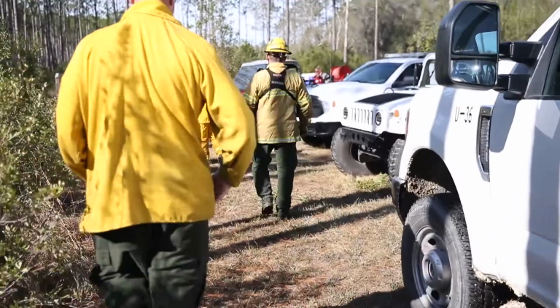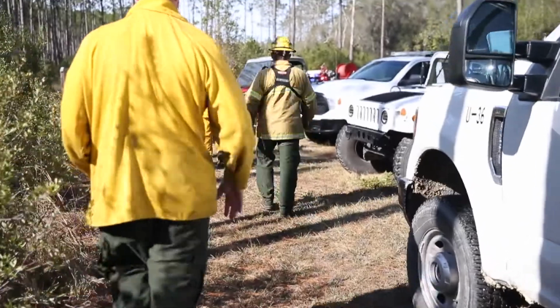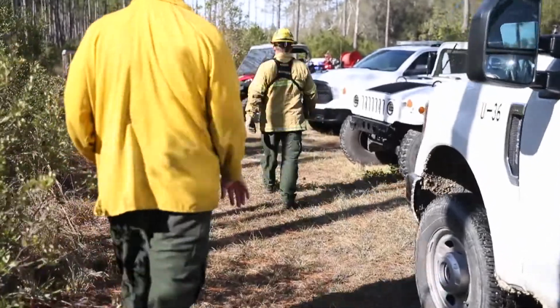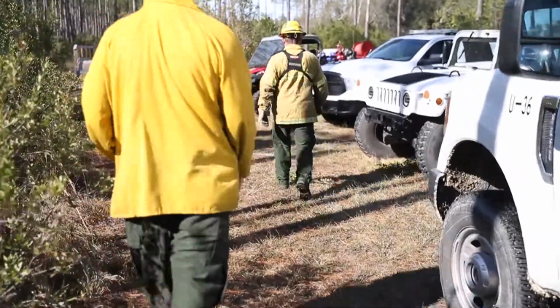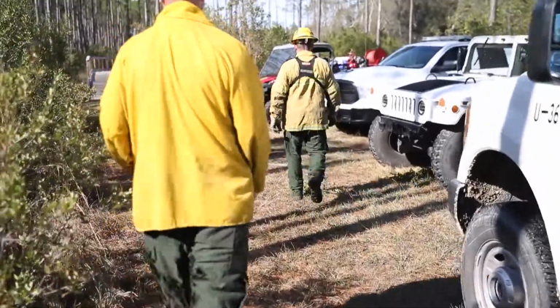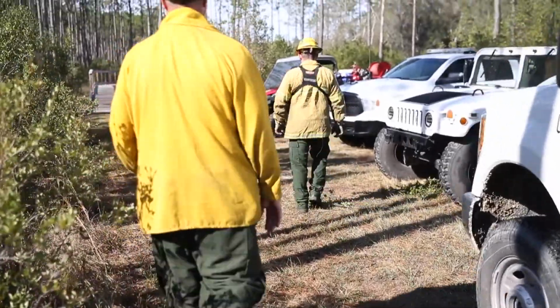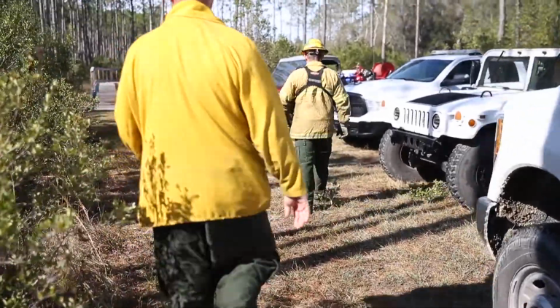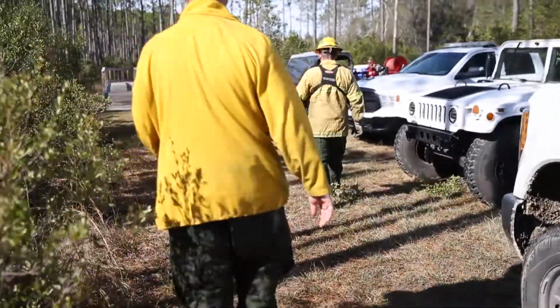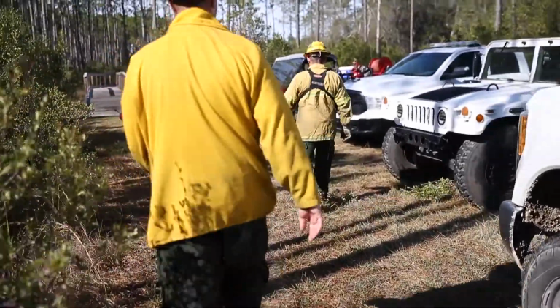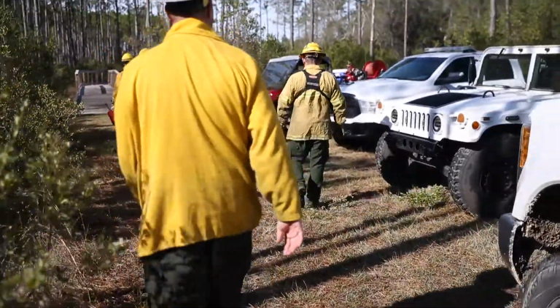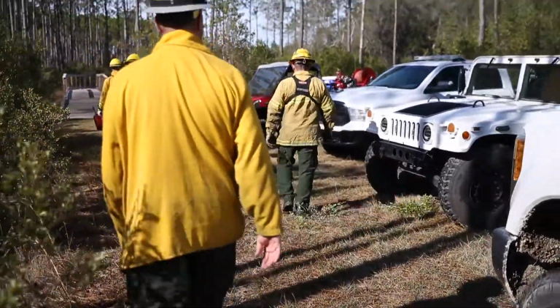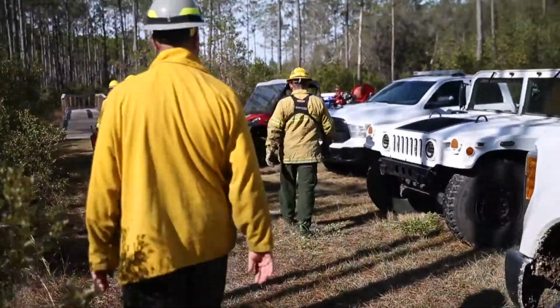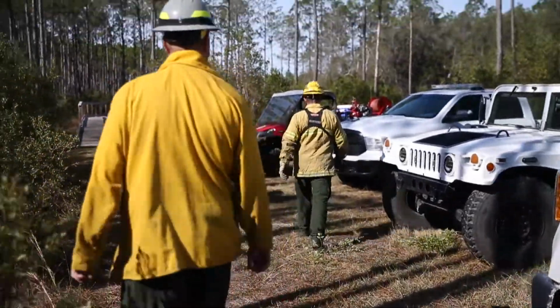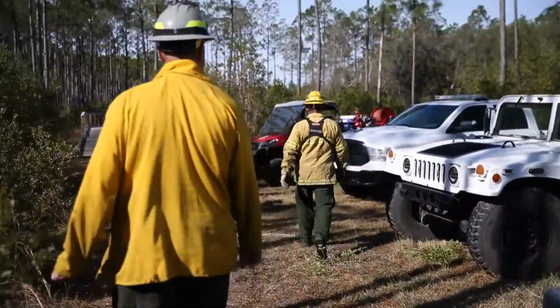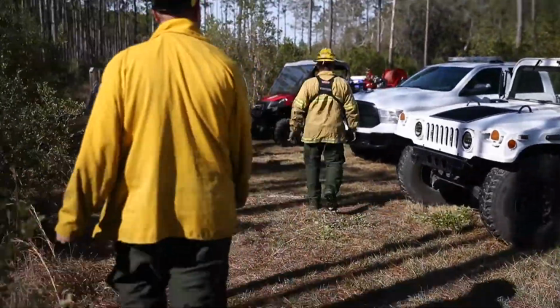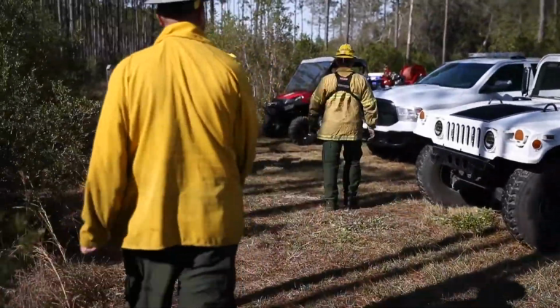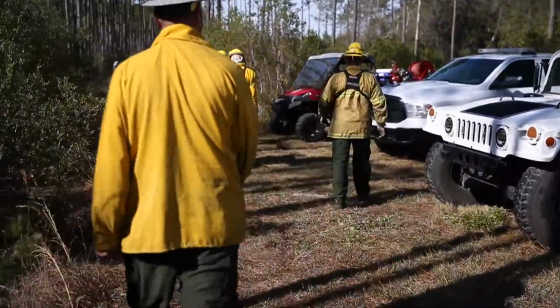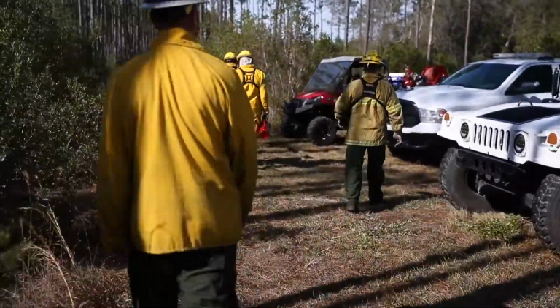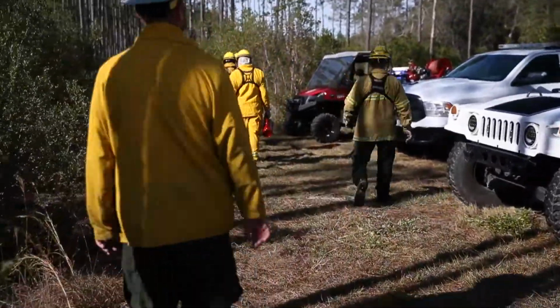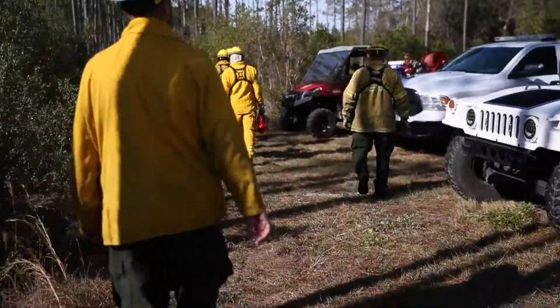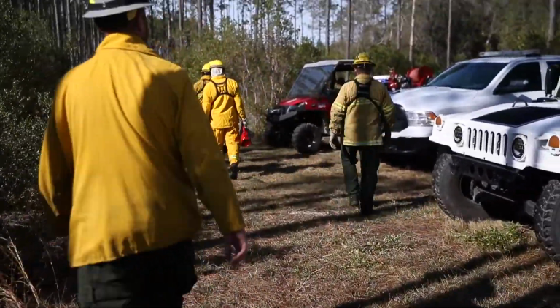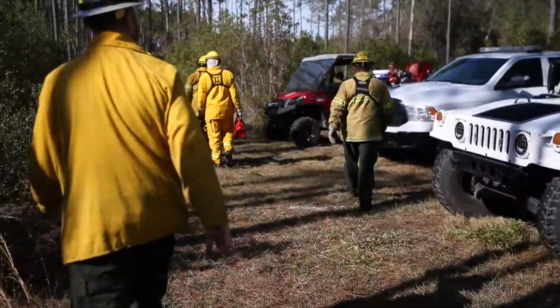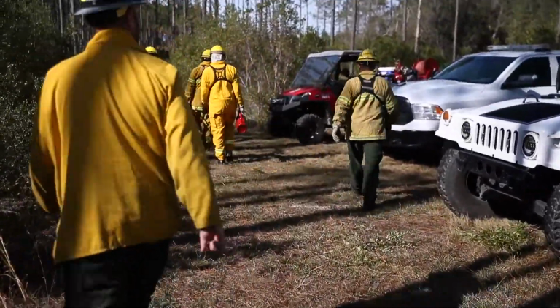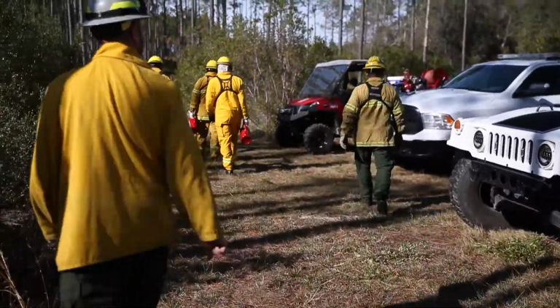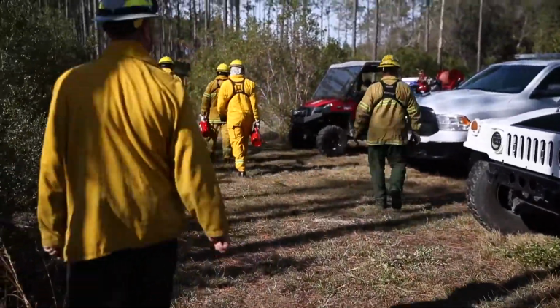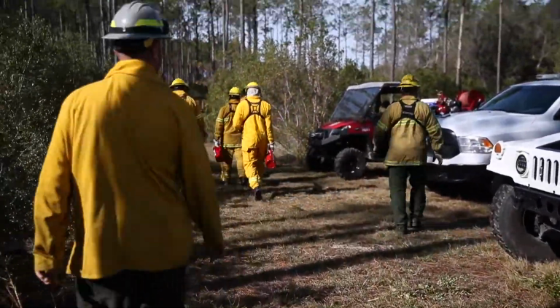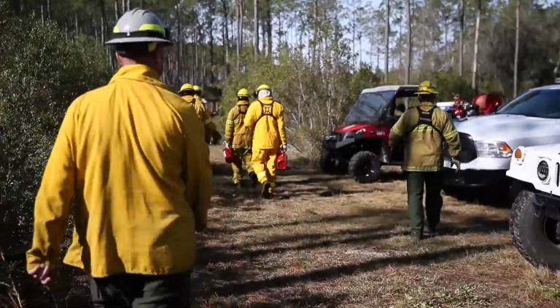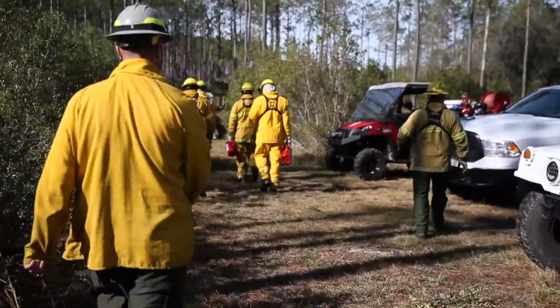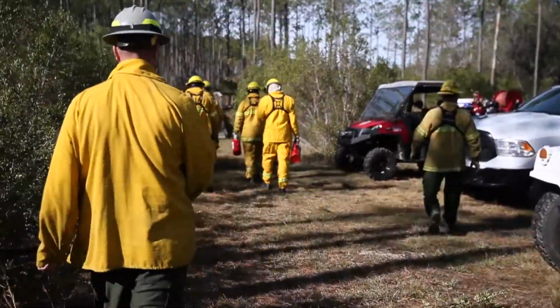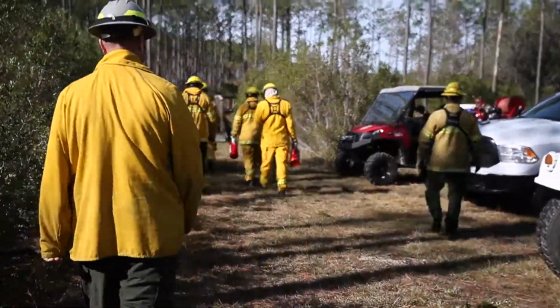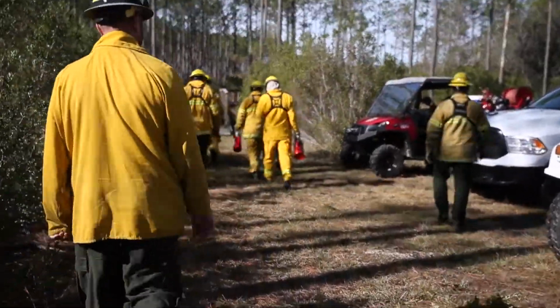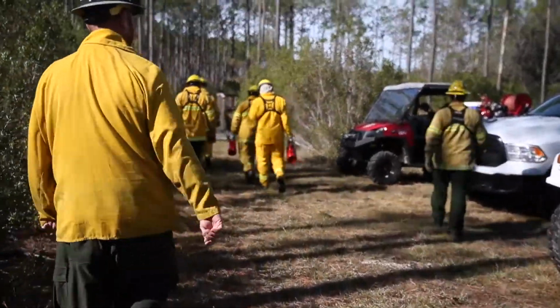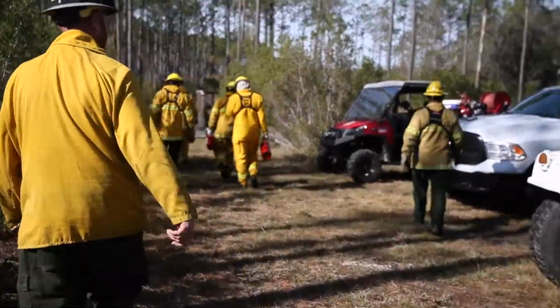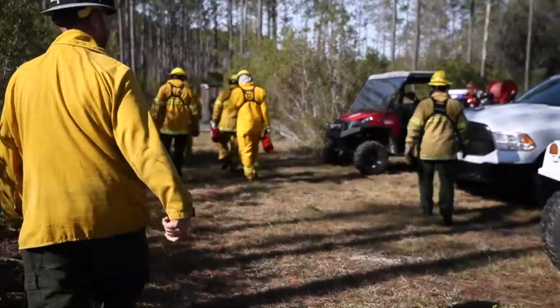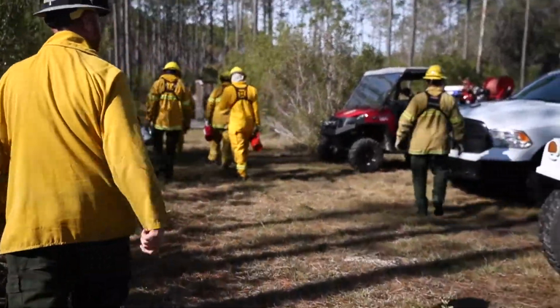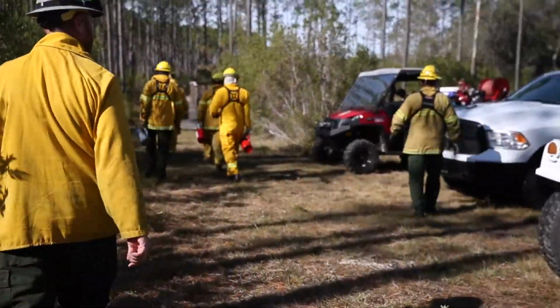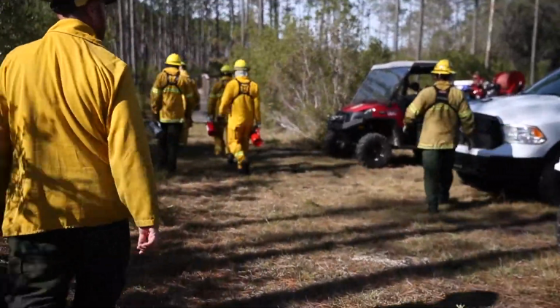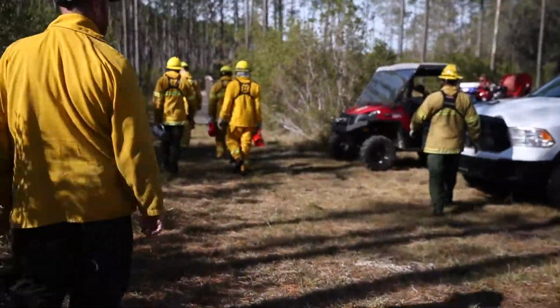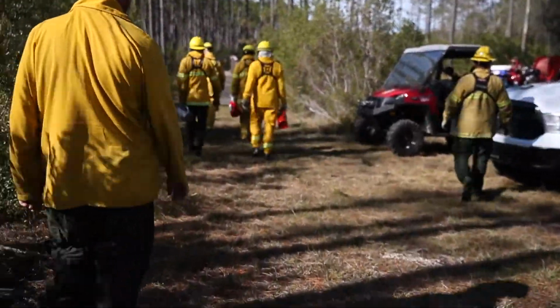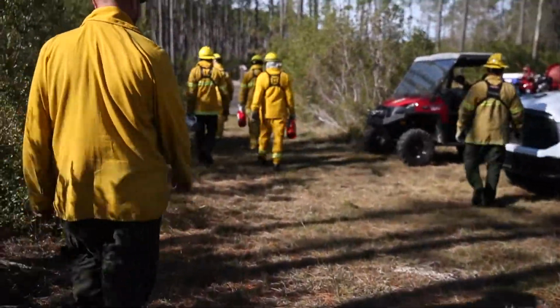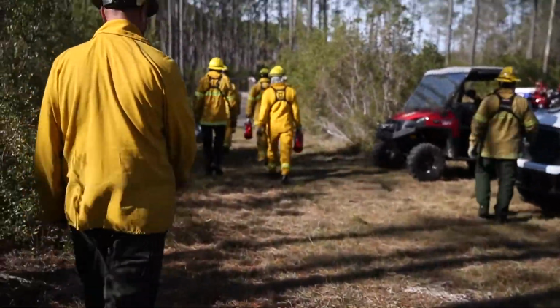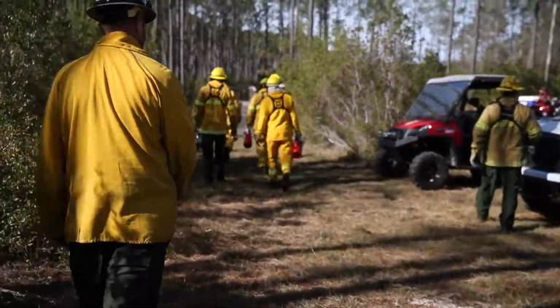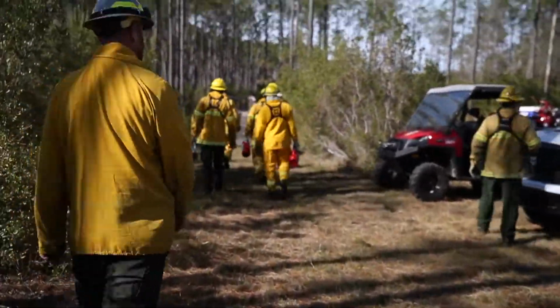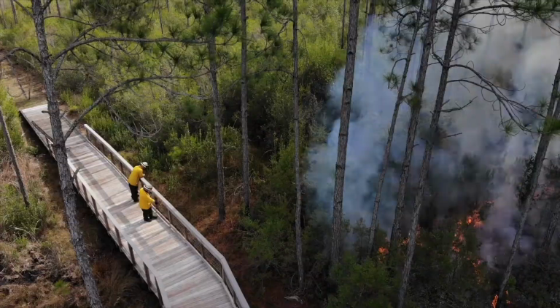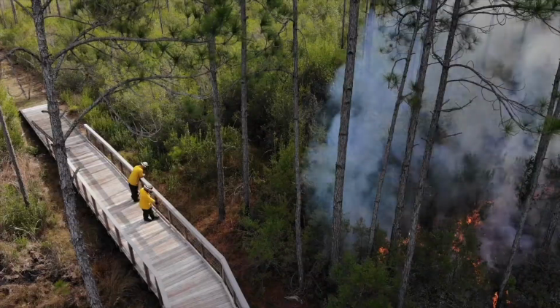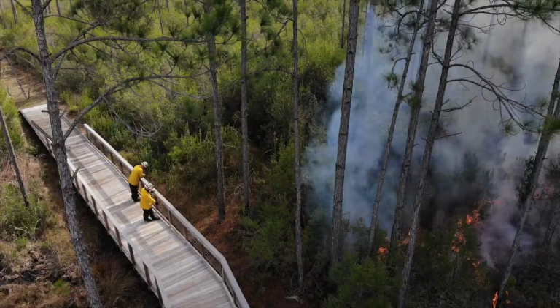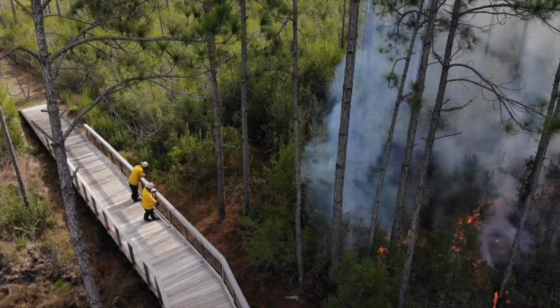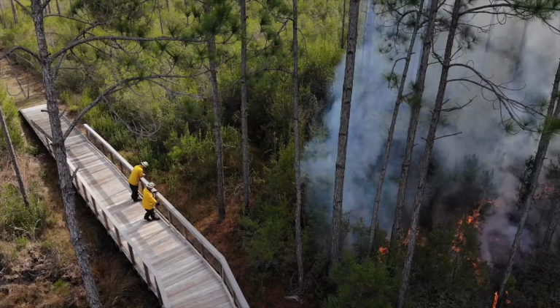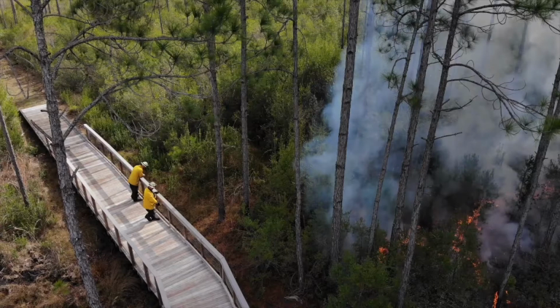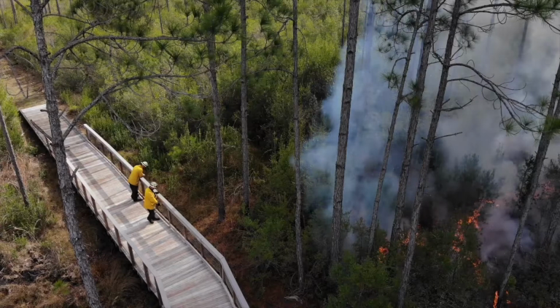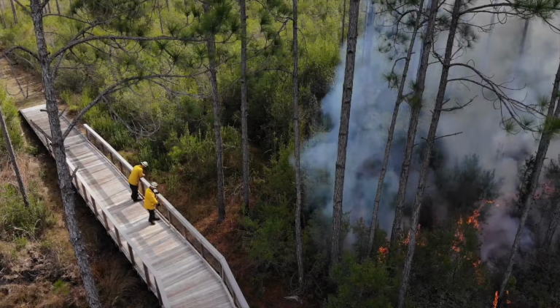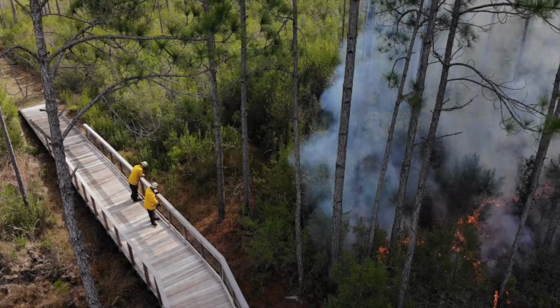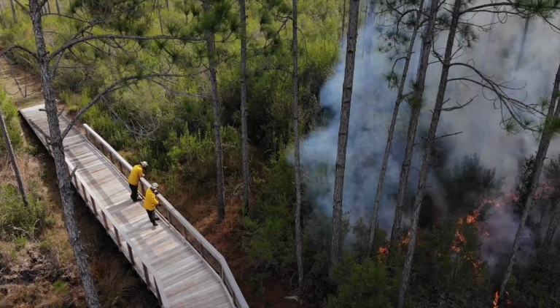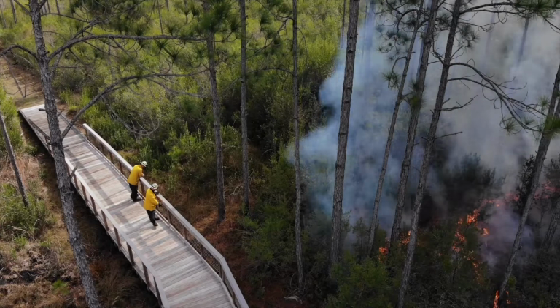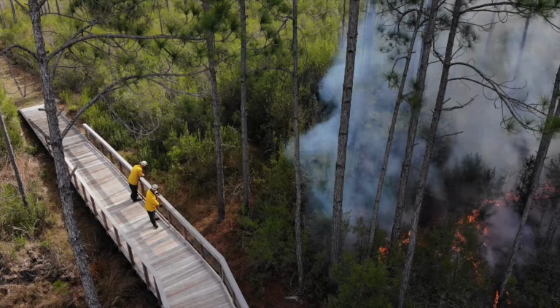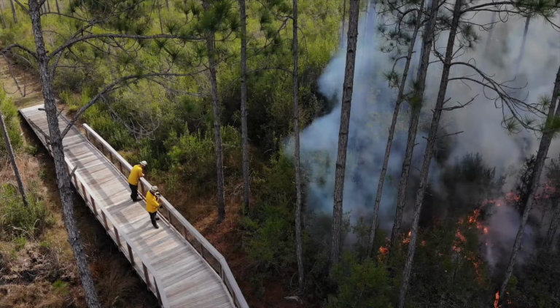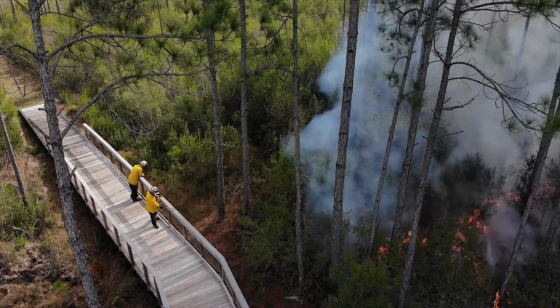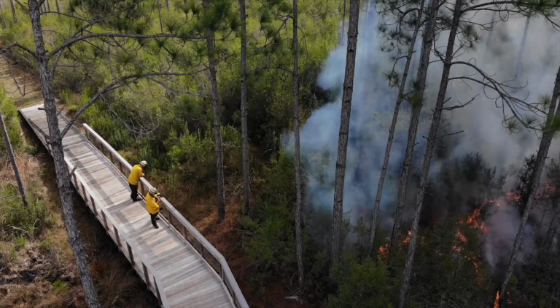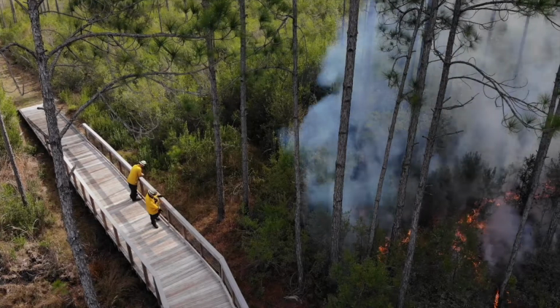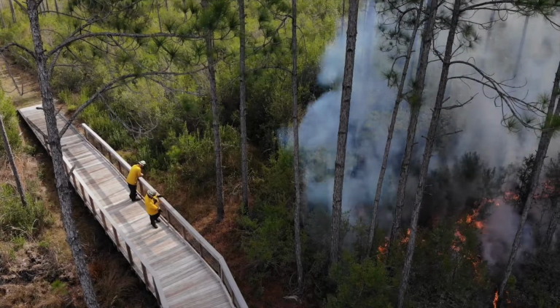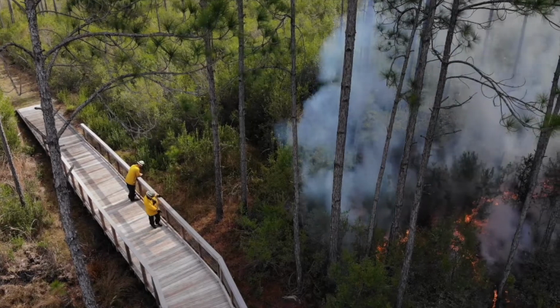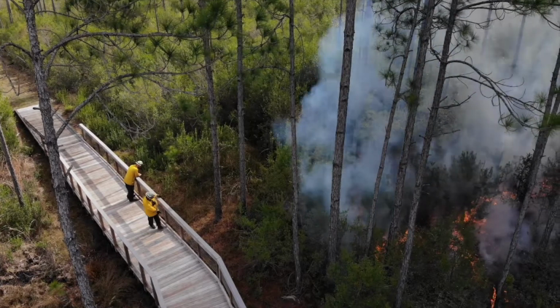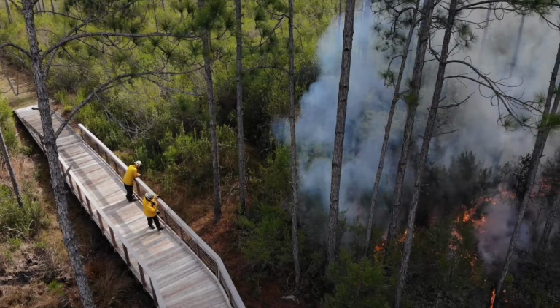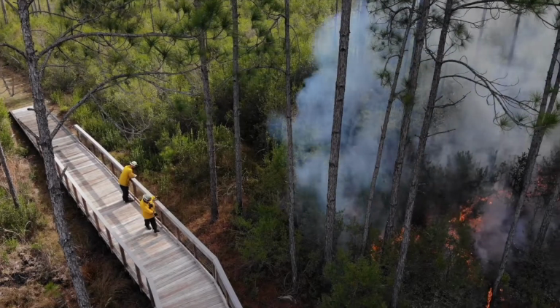We have about six firemen and five conservation staff — park staff — out here.